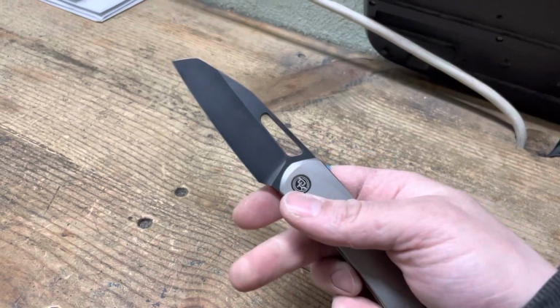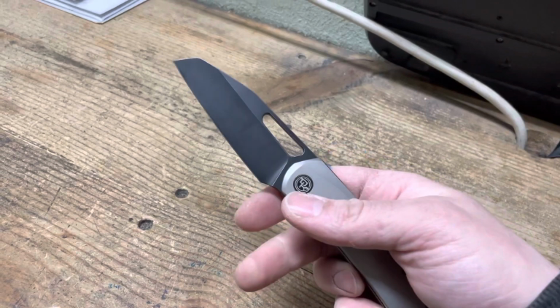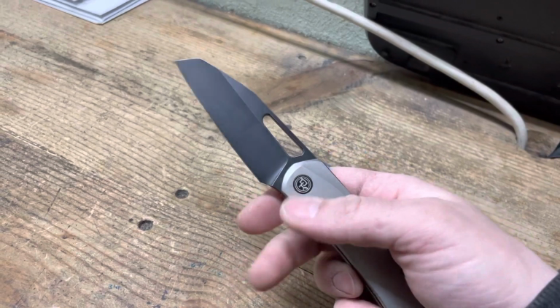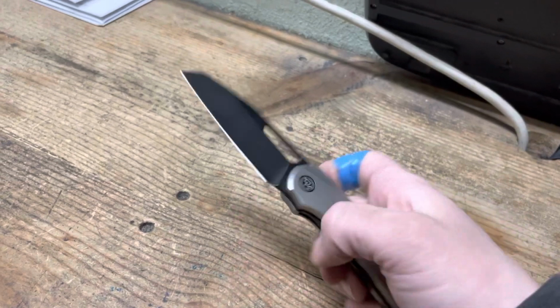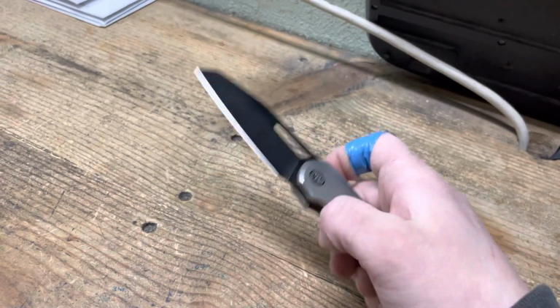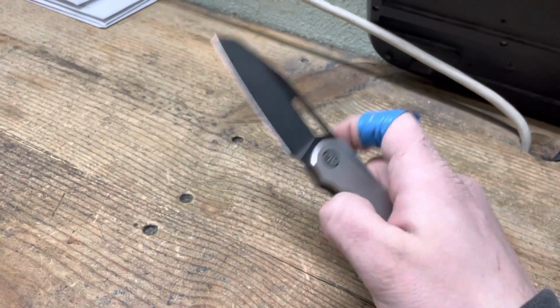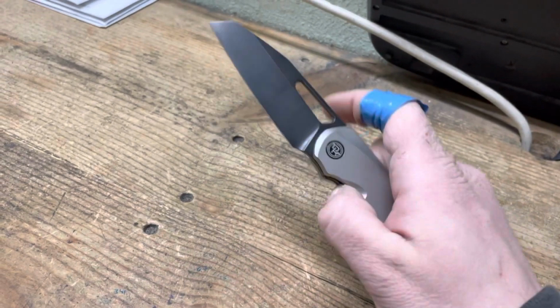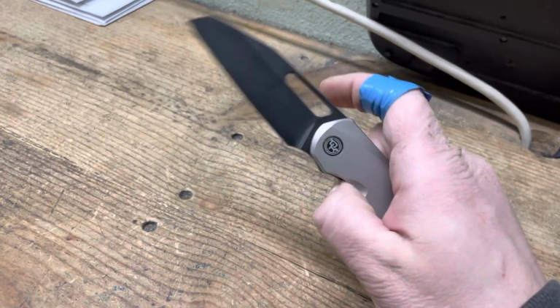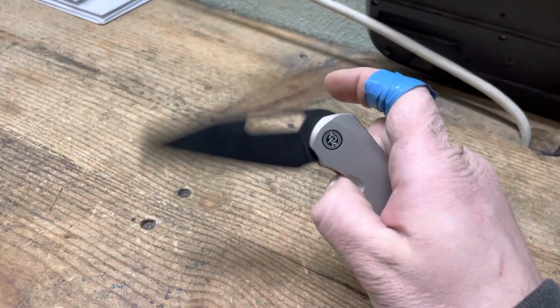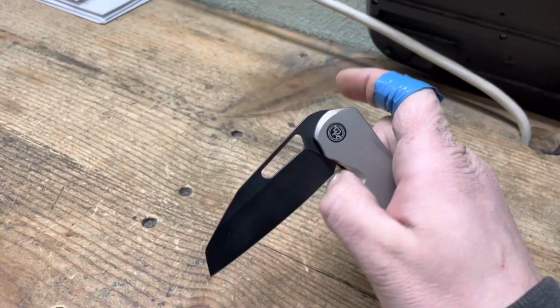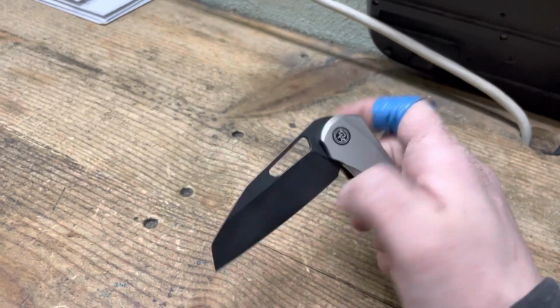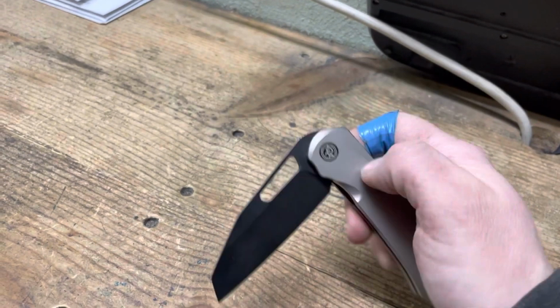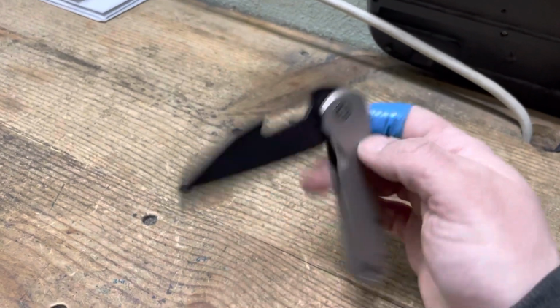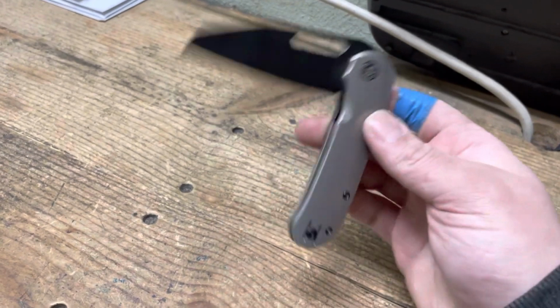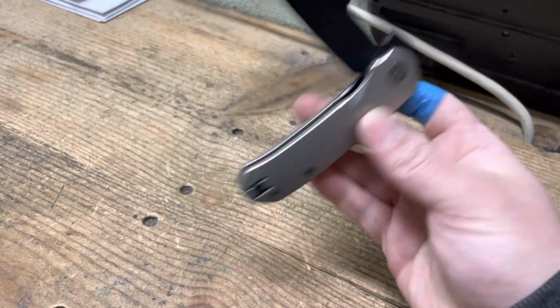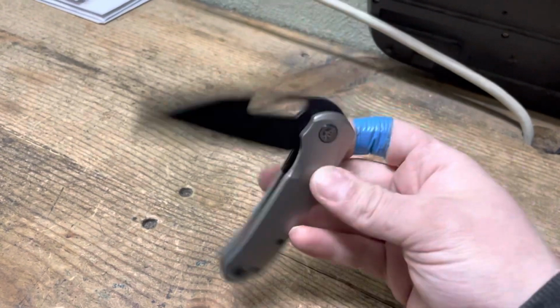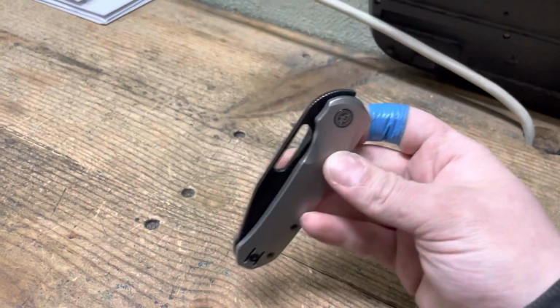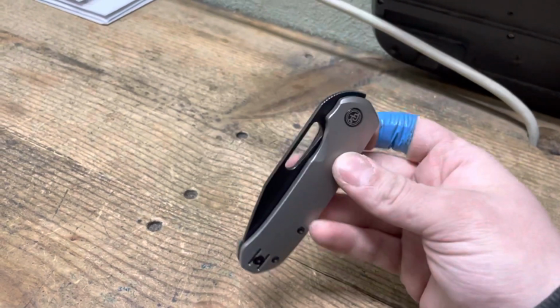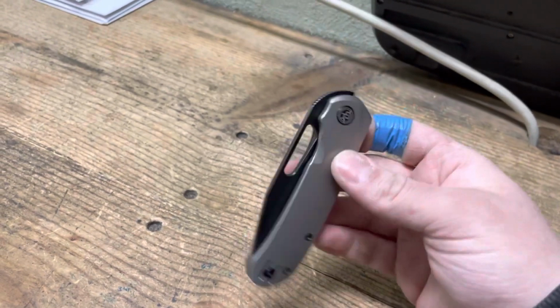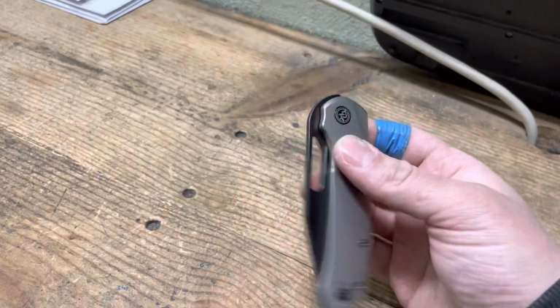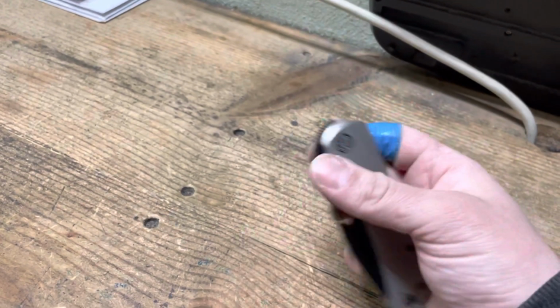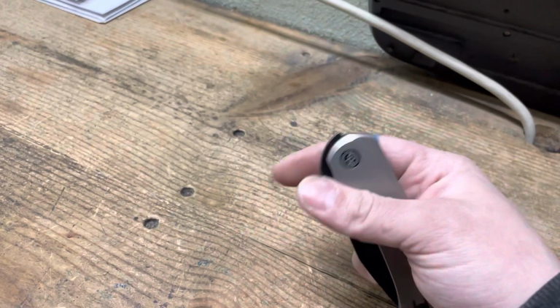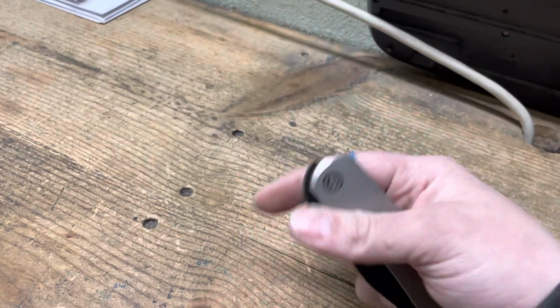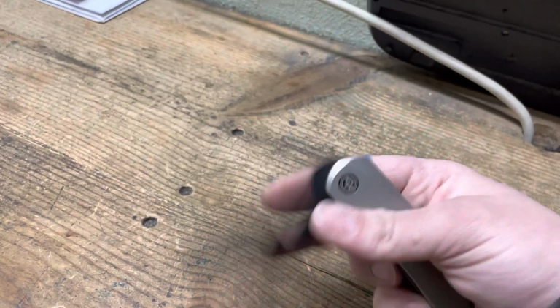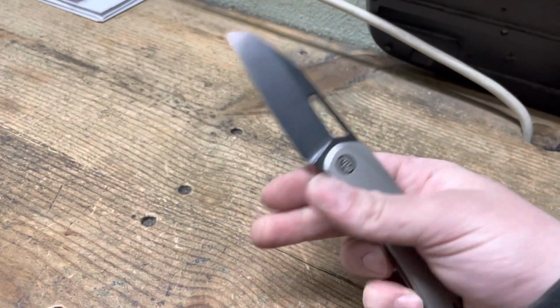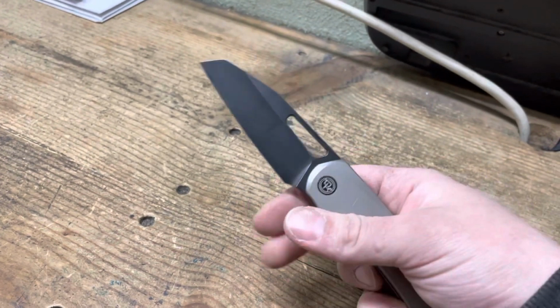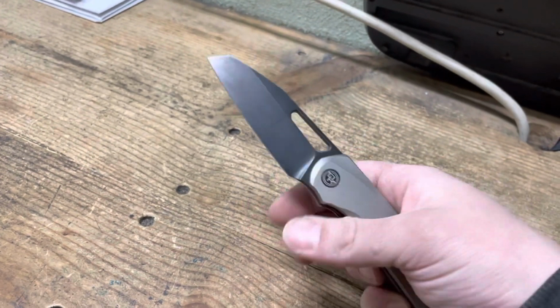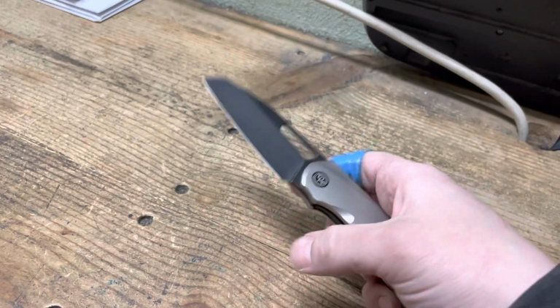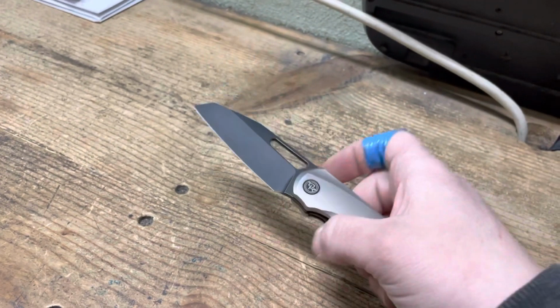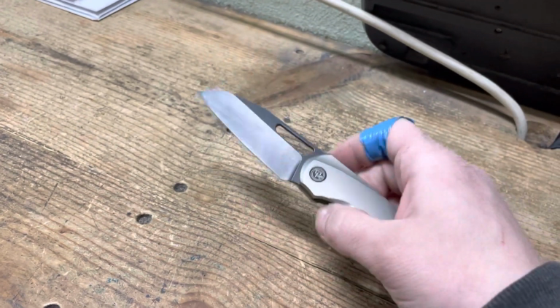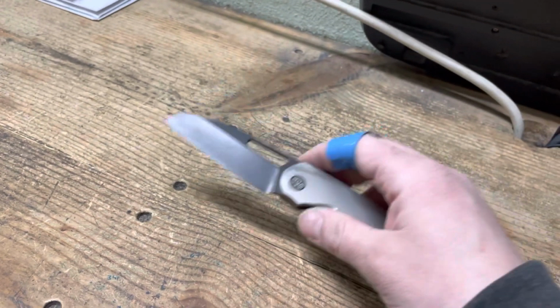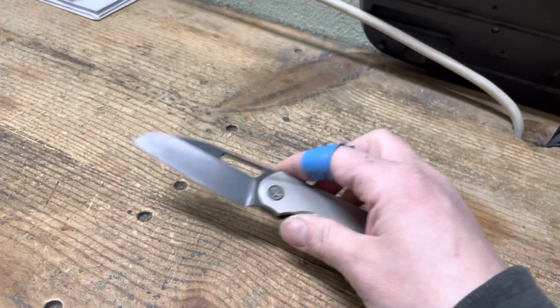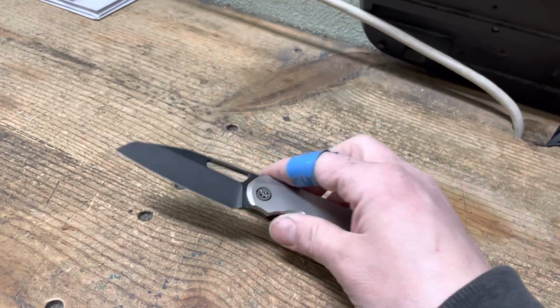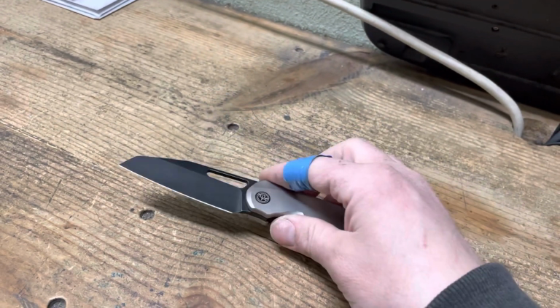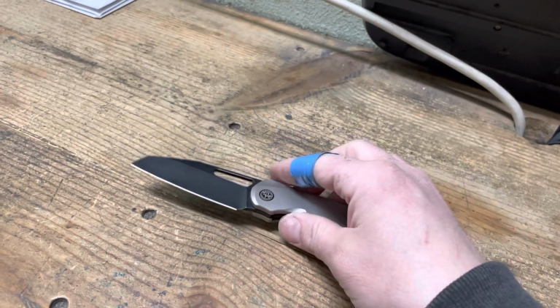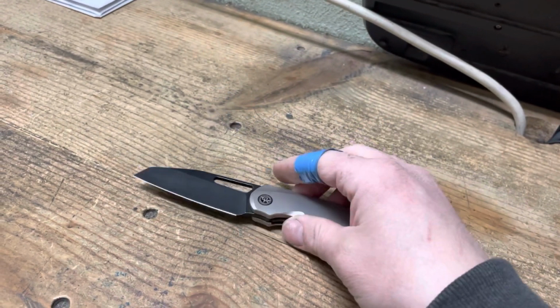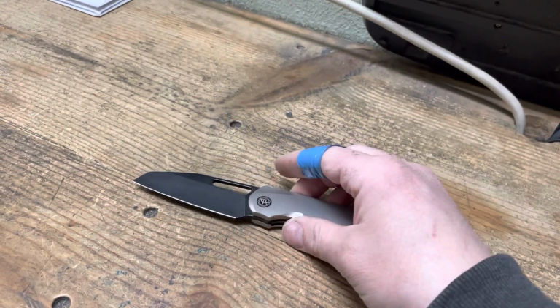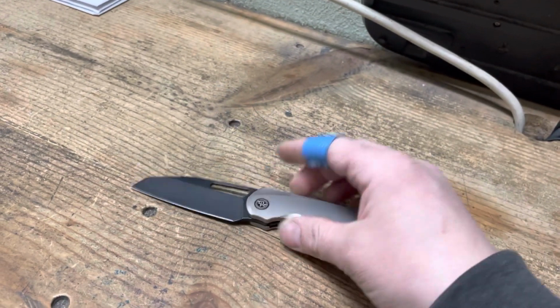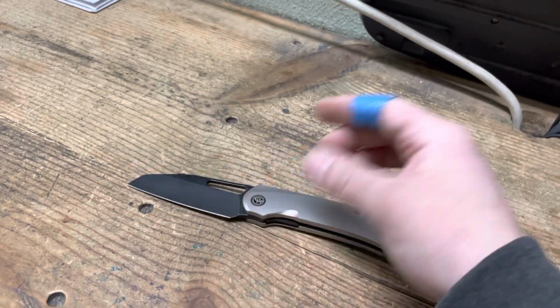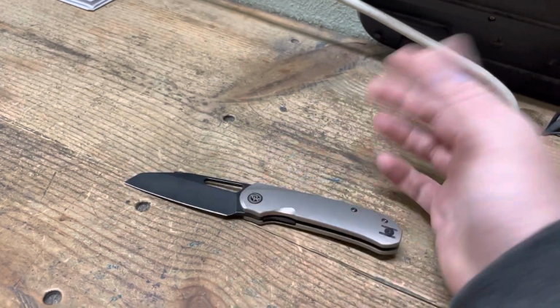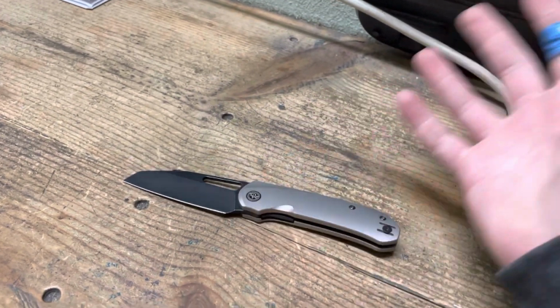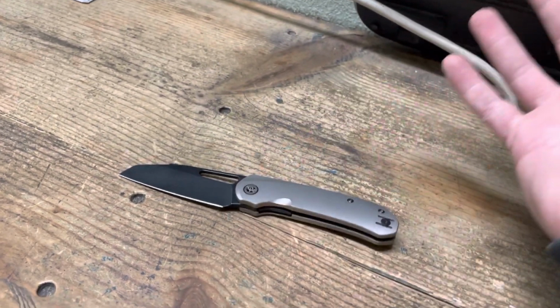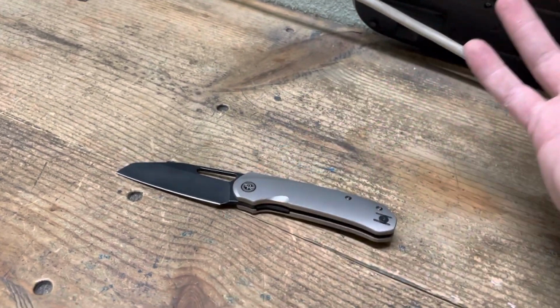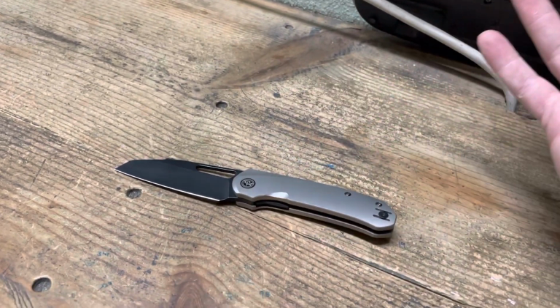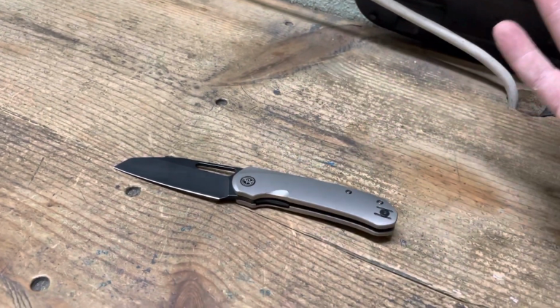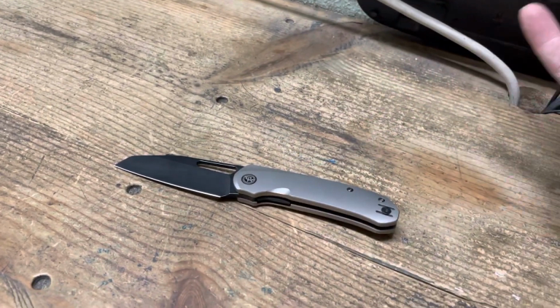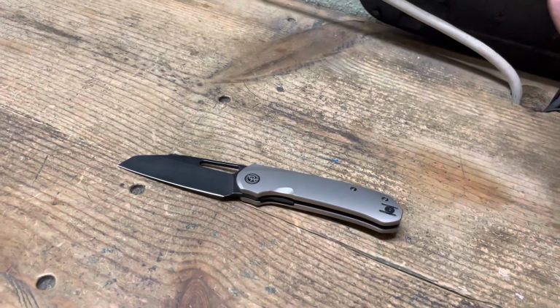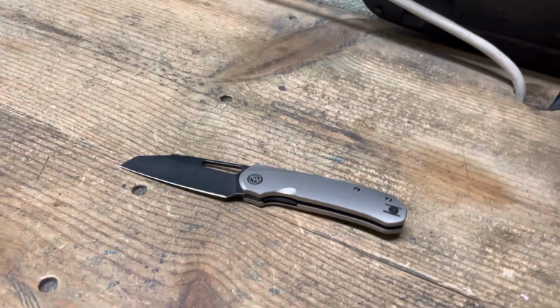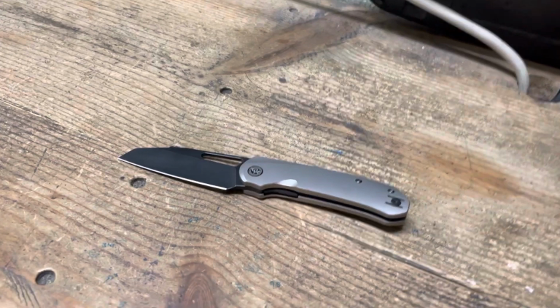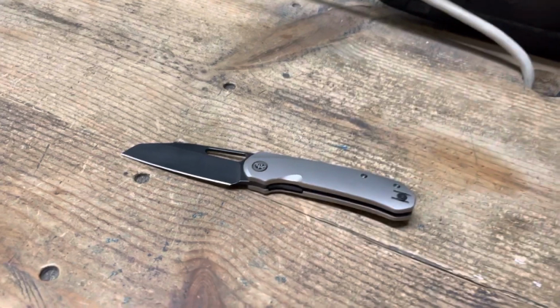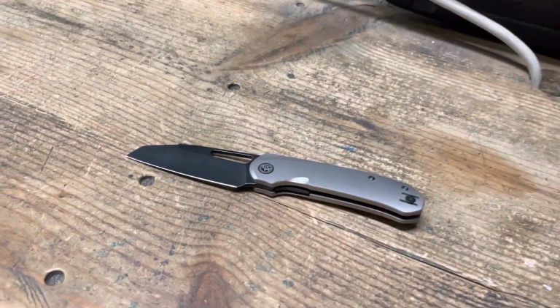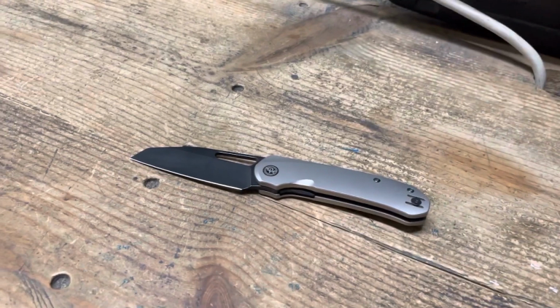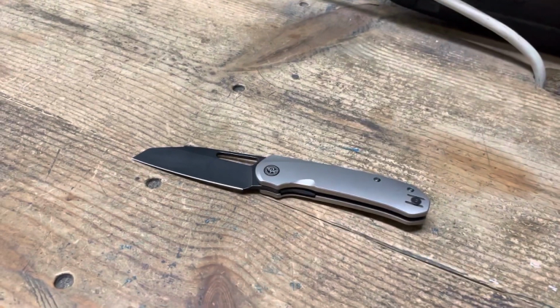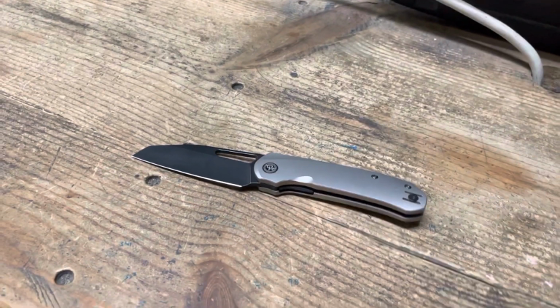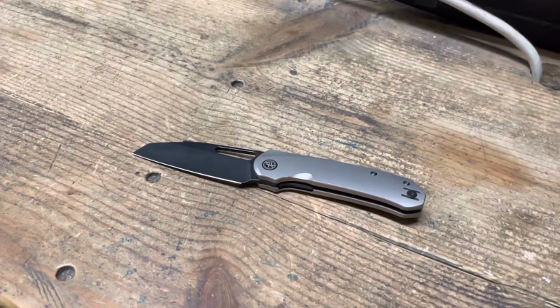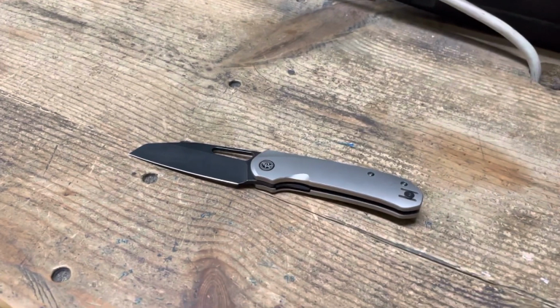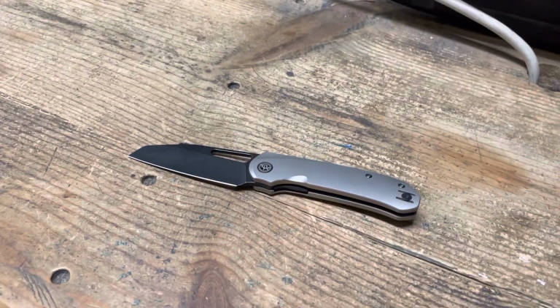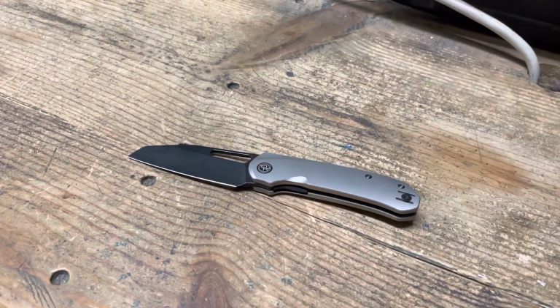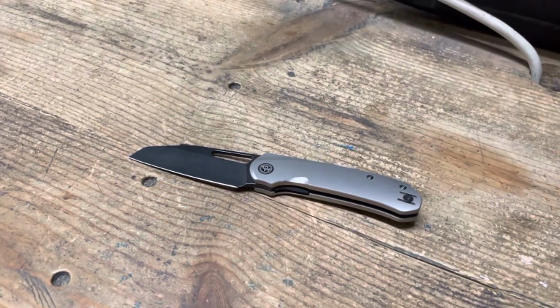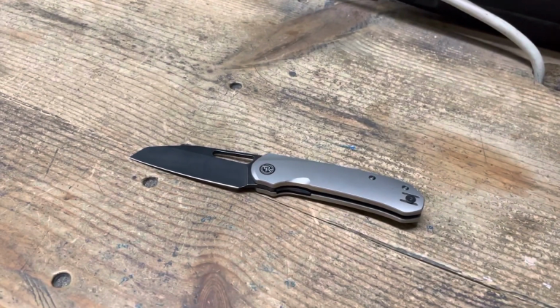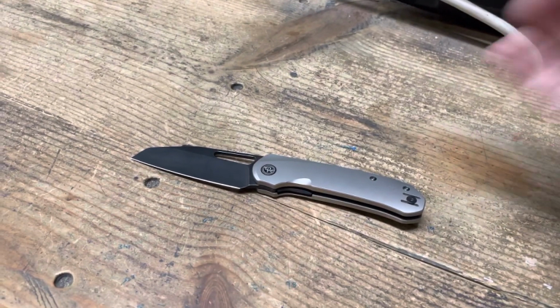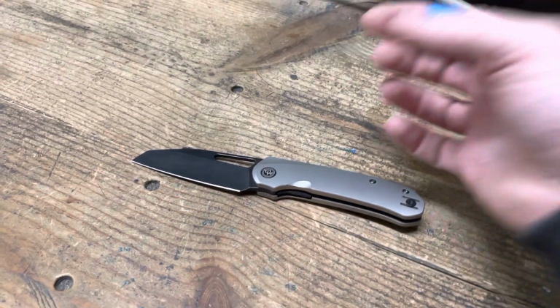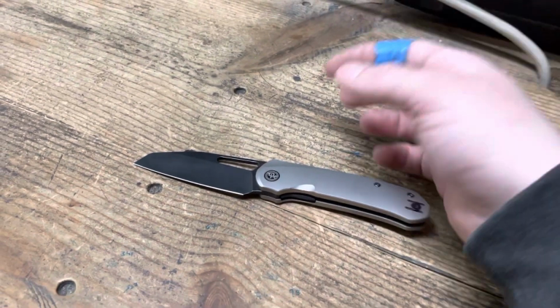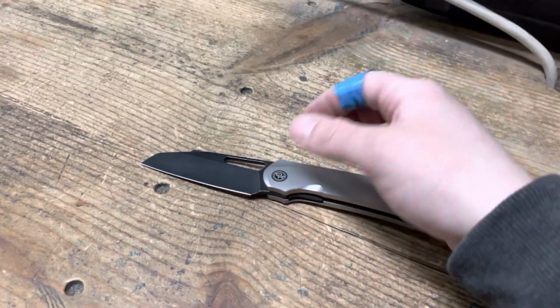What's up guys, welcome back to Lost Coast EDC. I'm Zach and I'm at work, I'm holding the phone, so bear with me please.